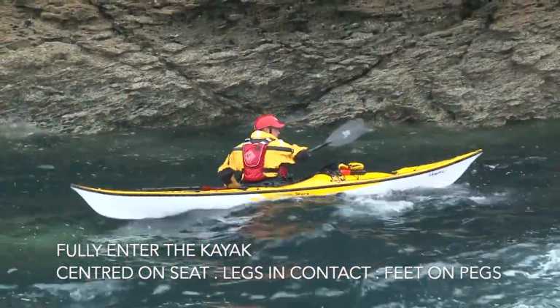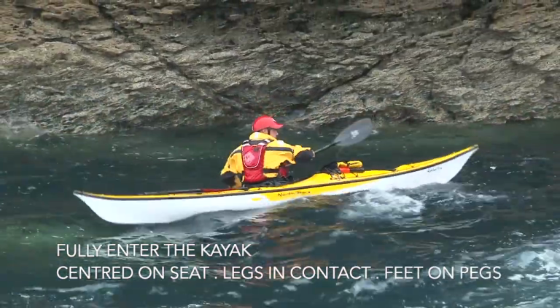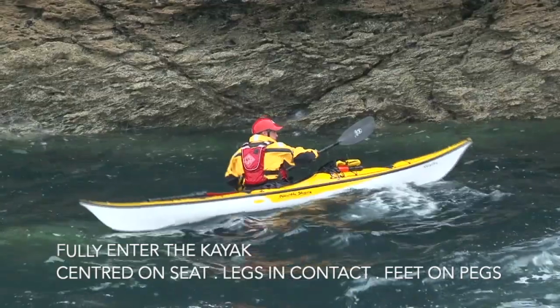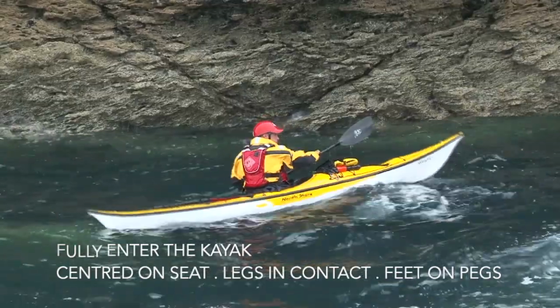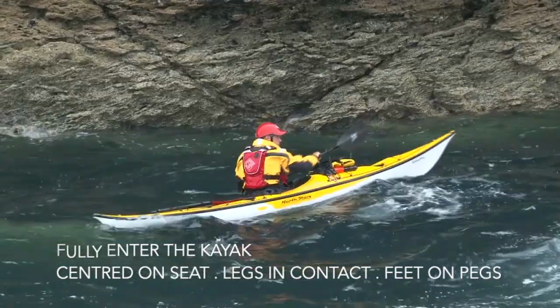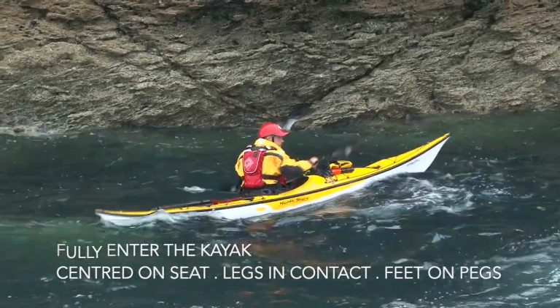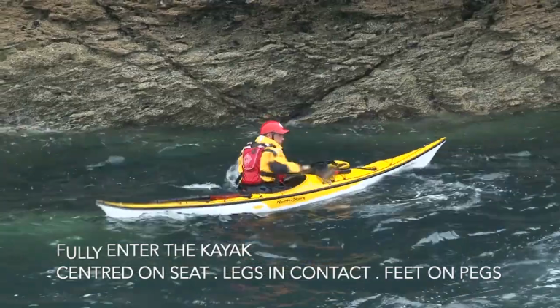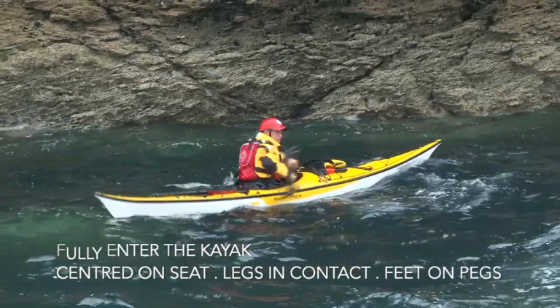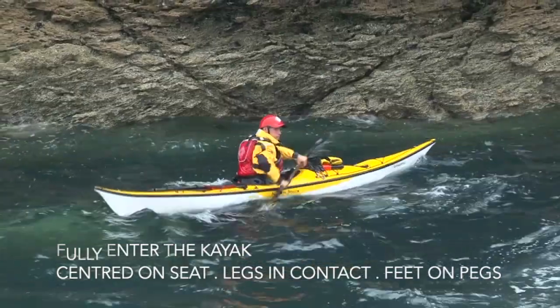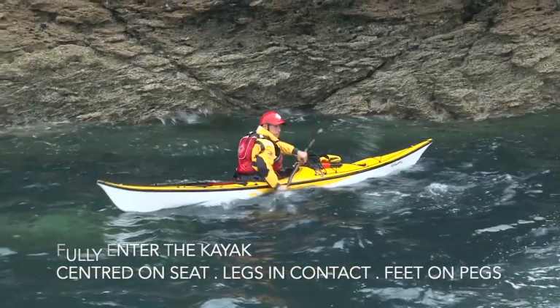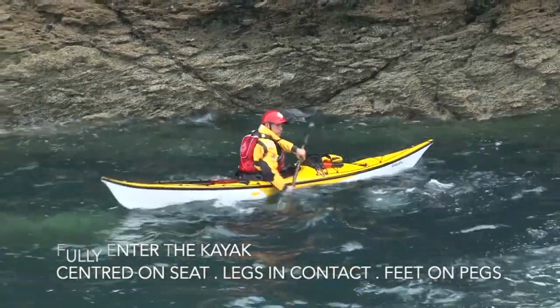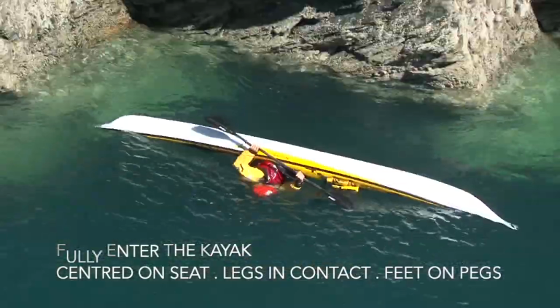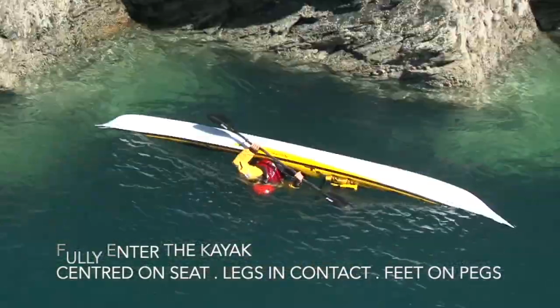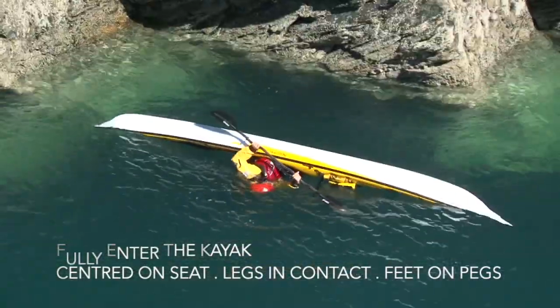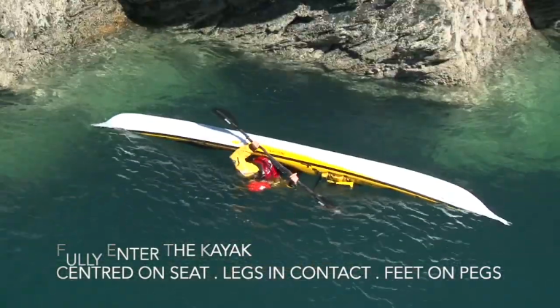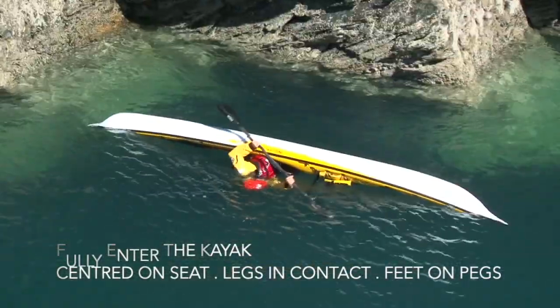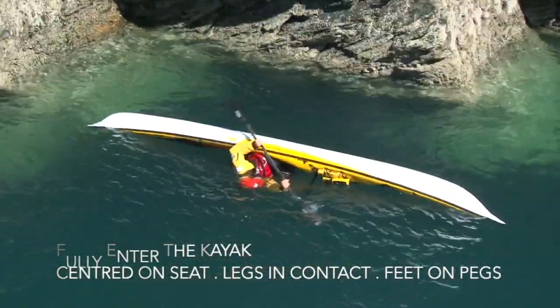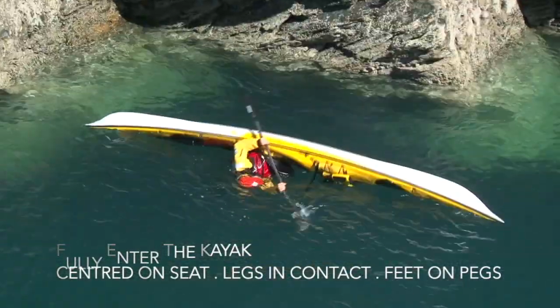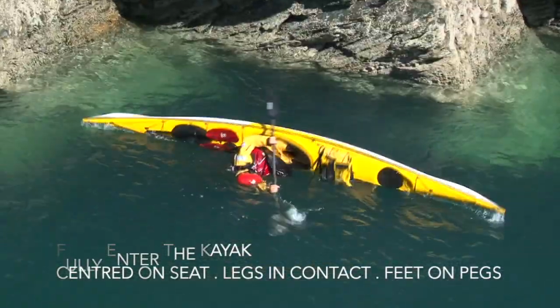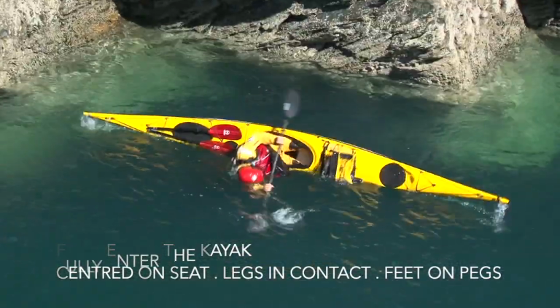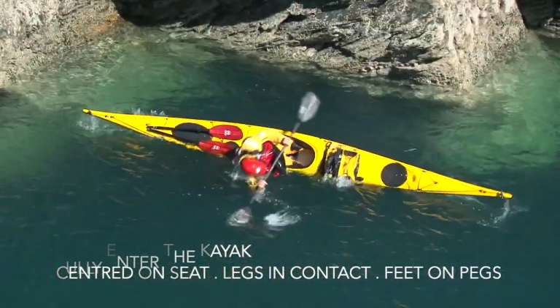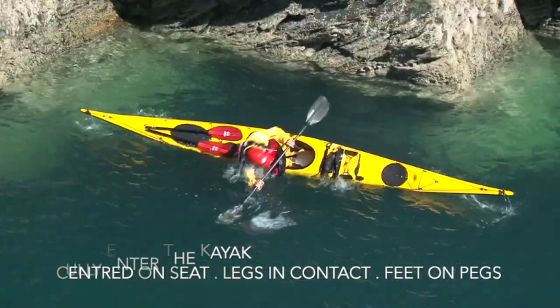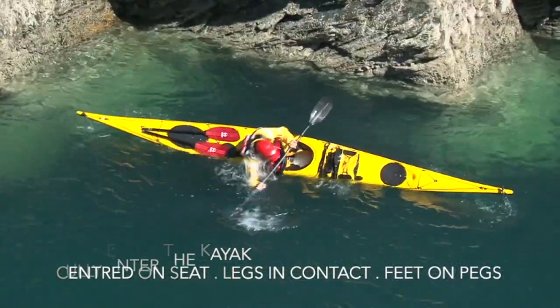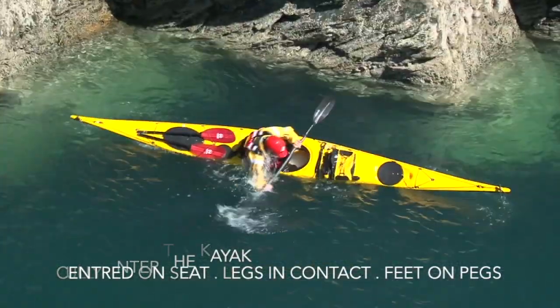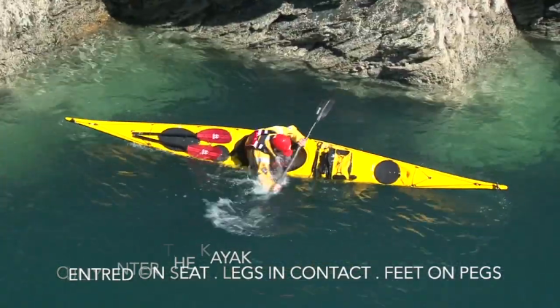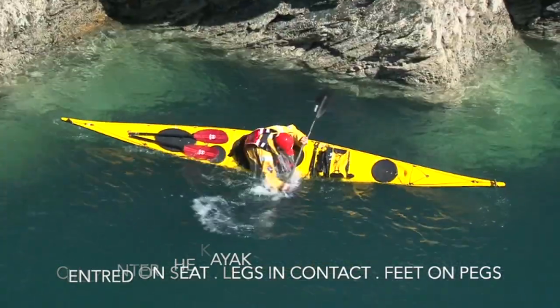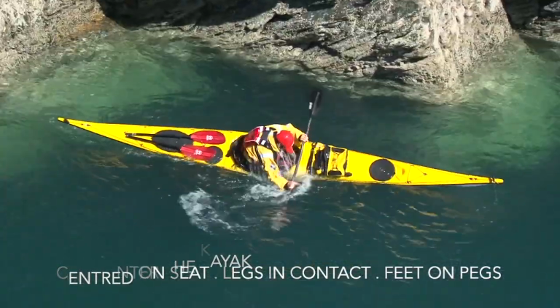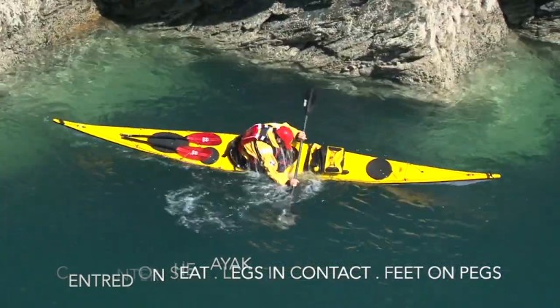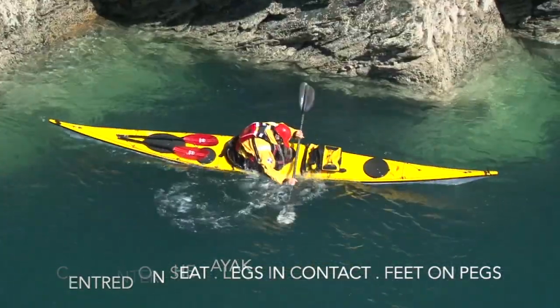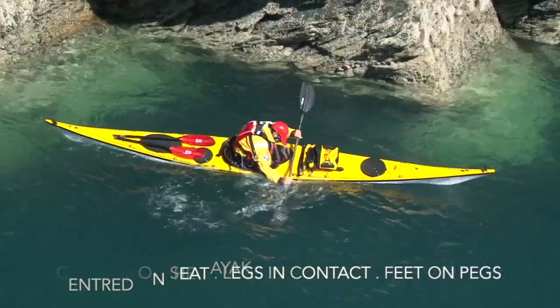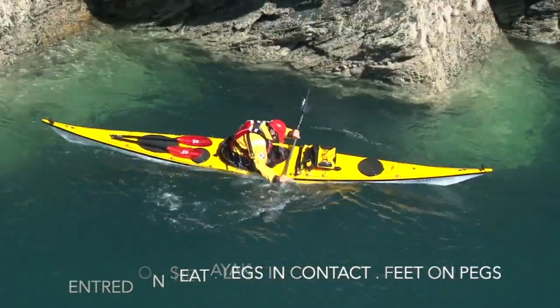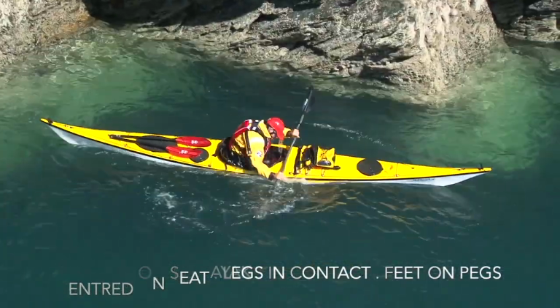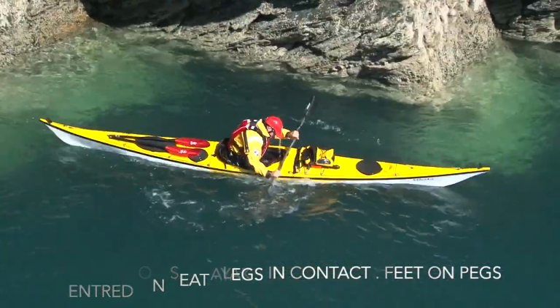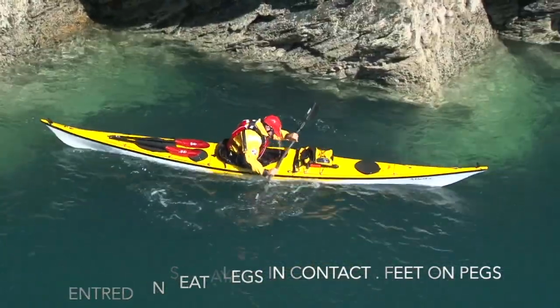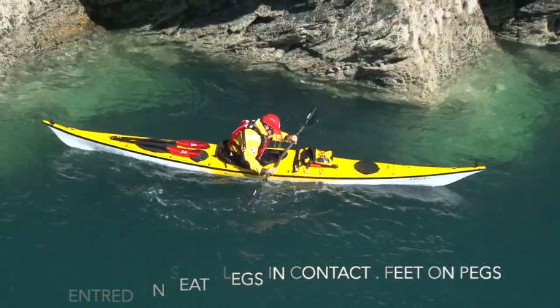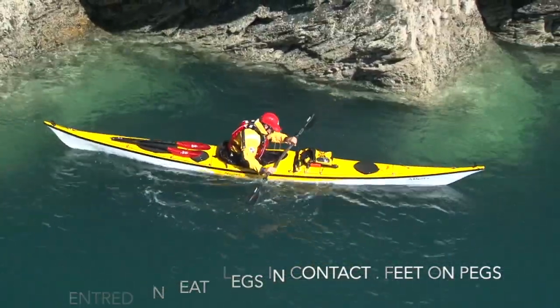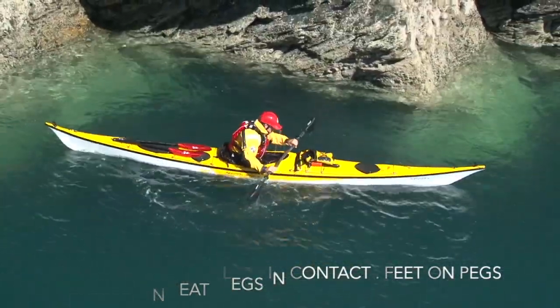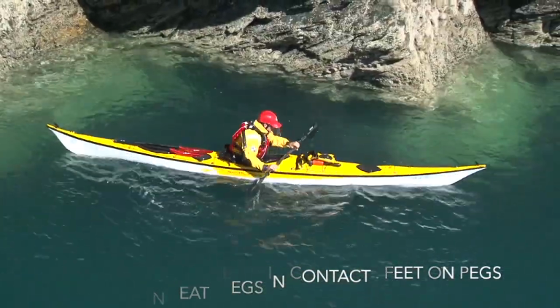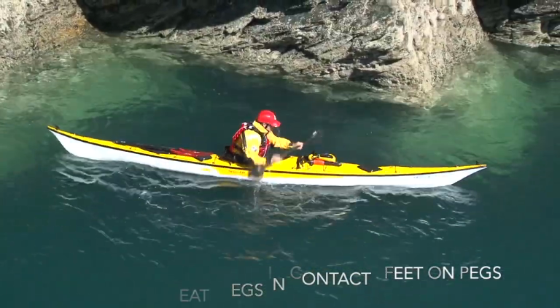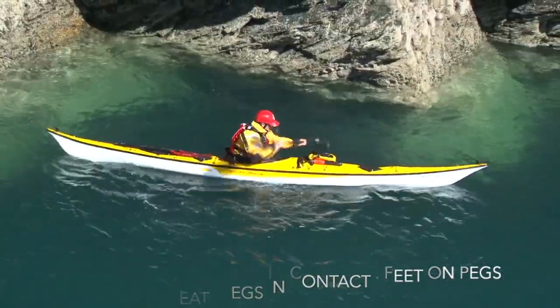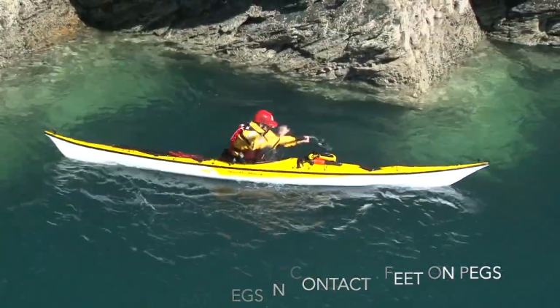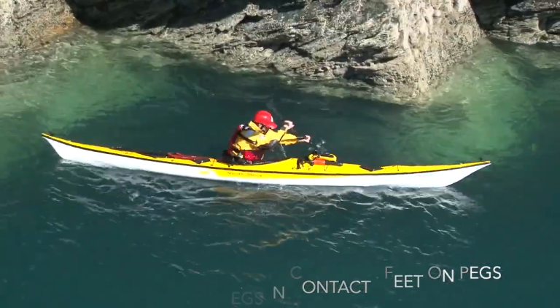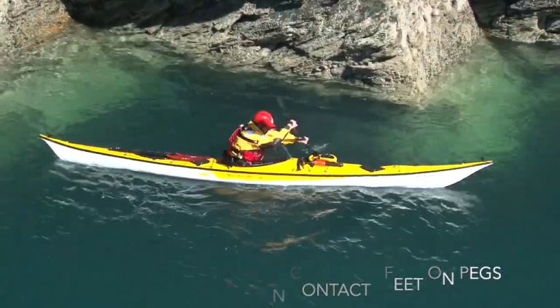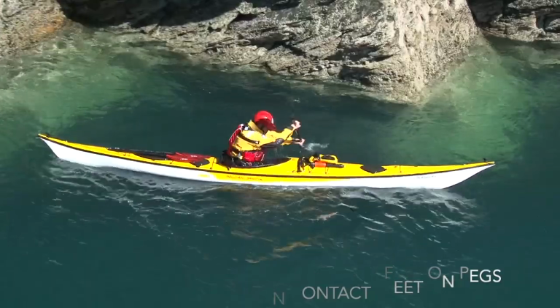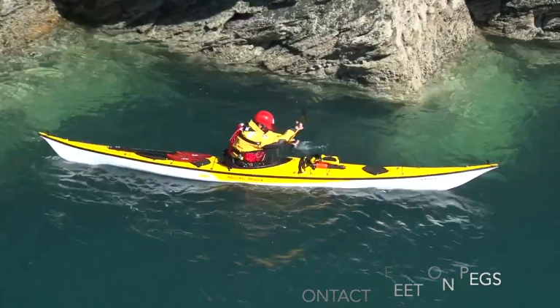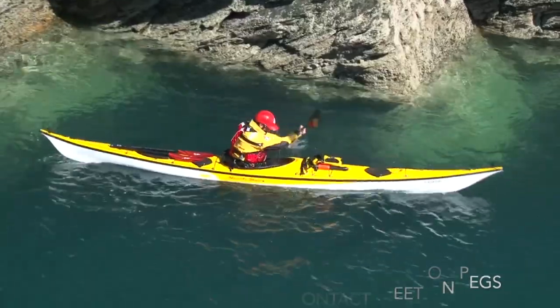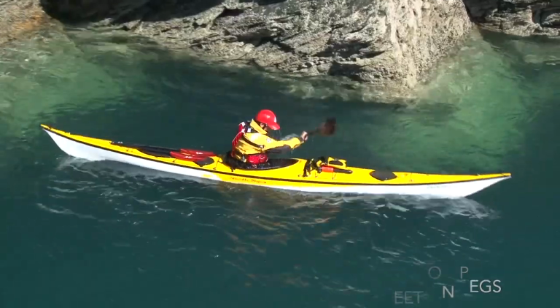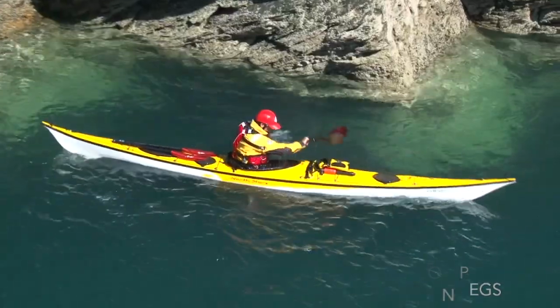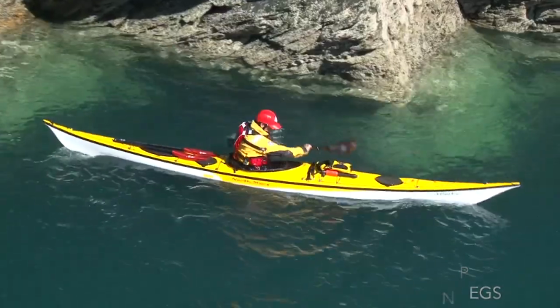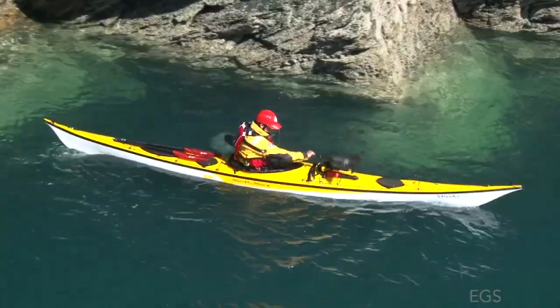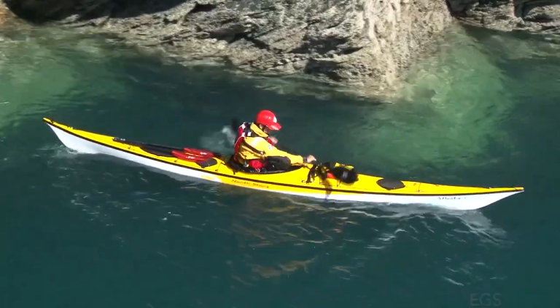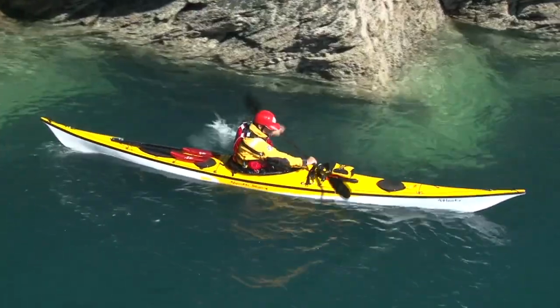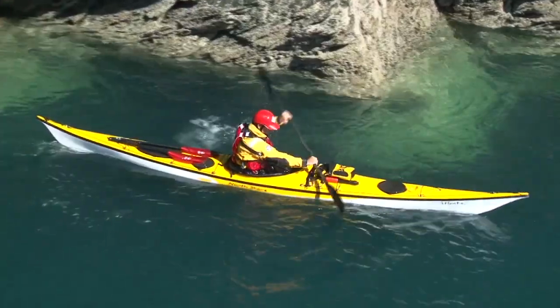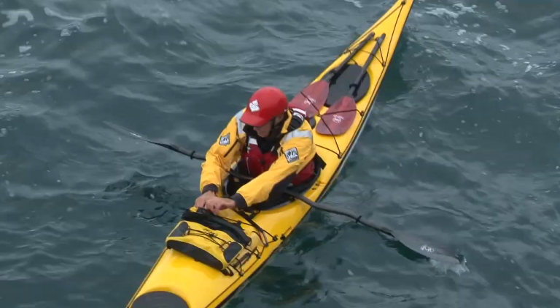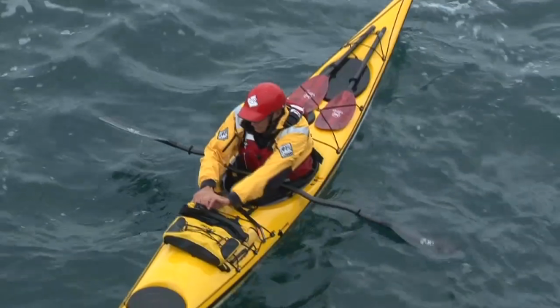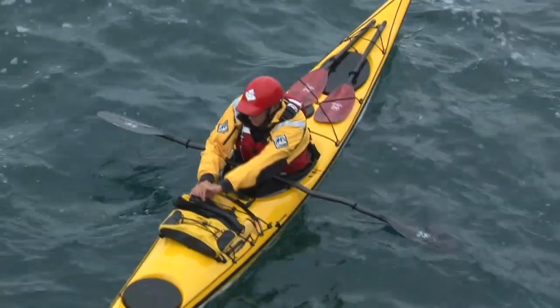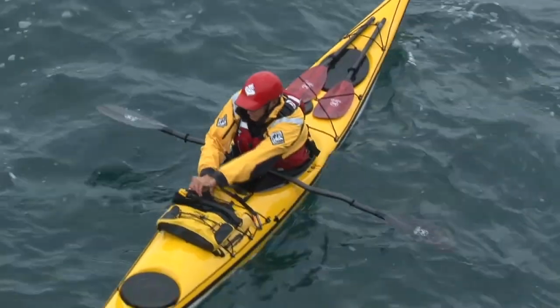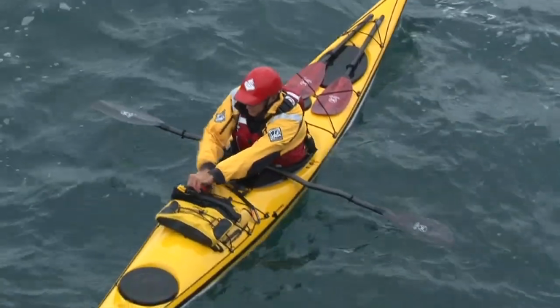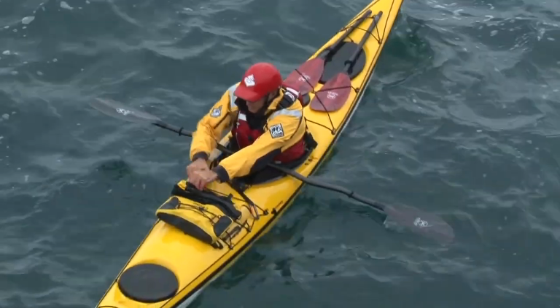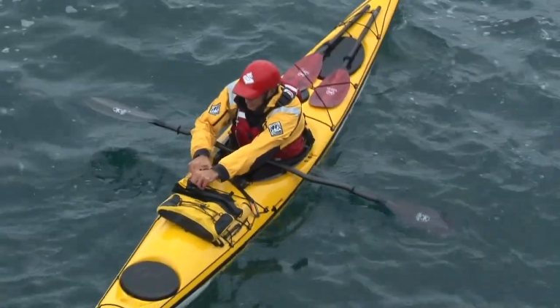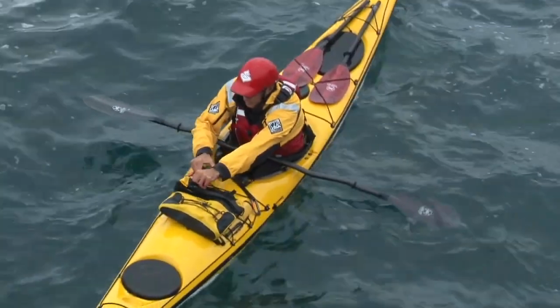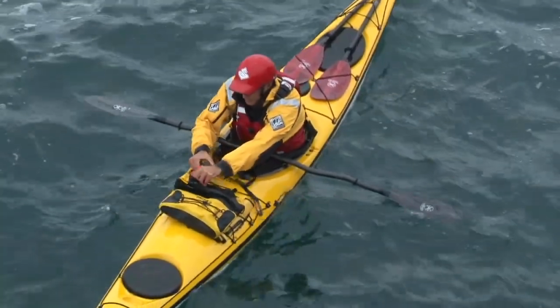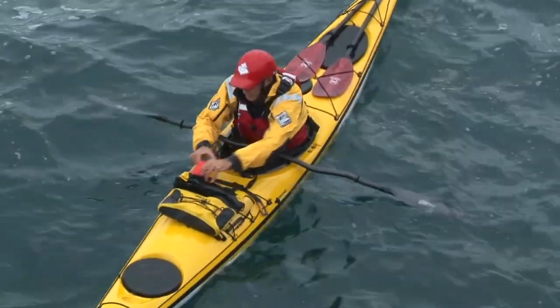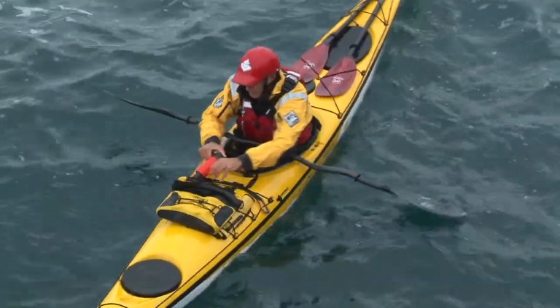There are many ways to roll the kayak. Here I'm using a sweeping blade on the surface of the water to generate lift as I roll the kayak underneath me.